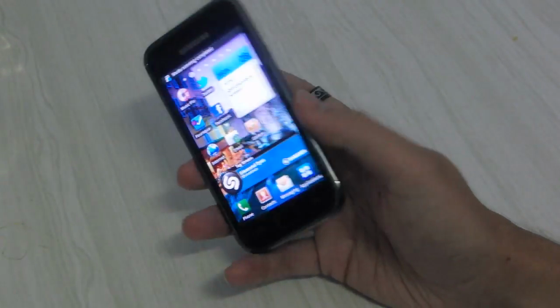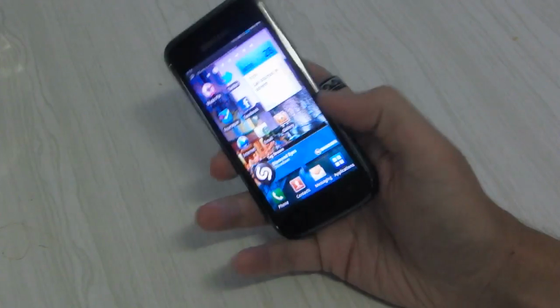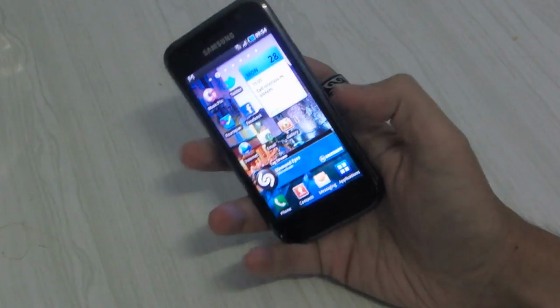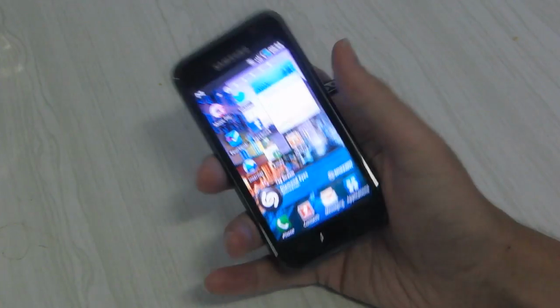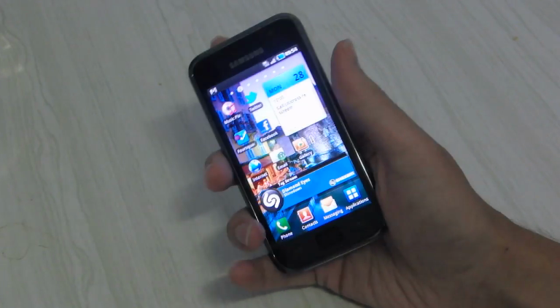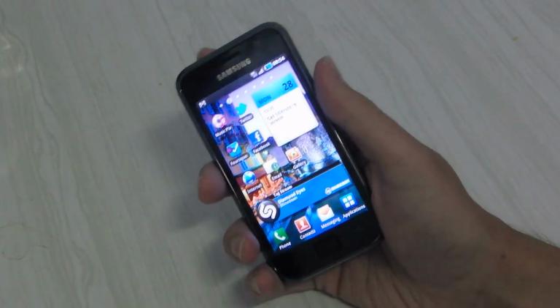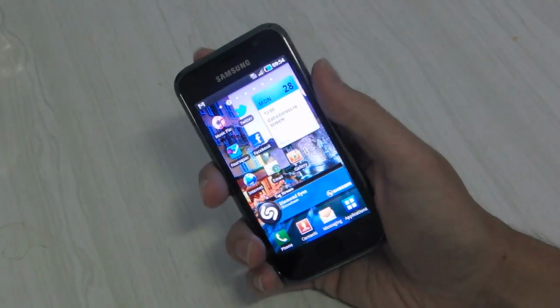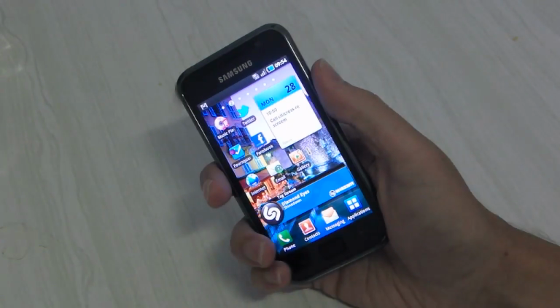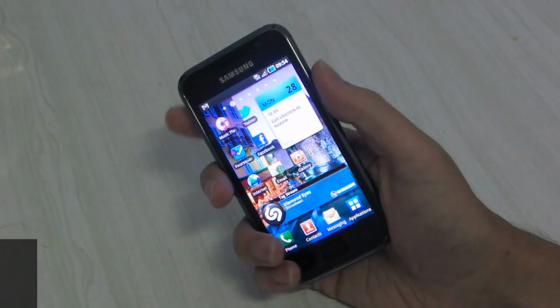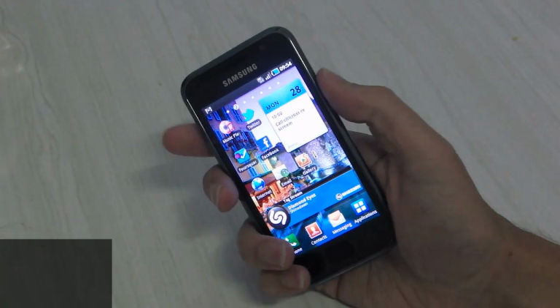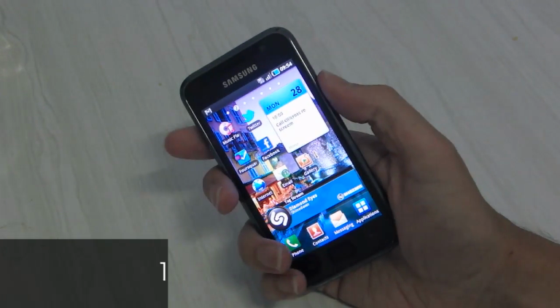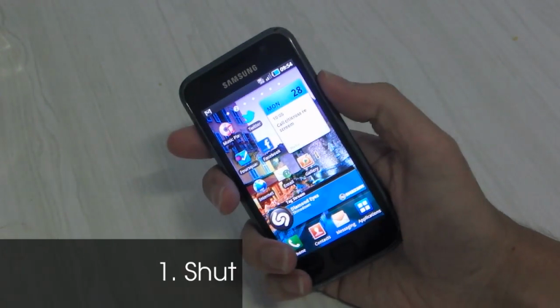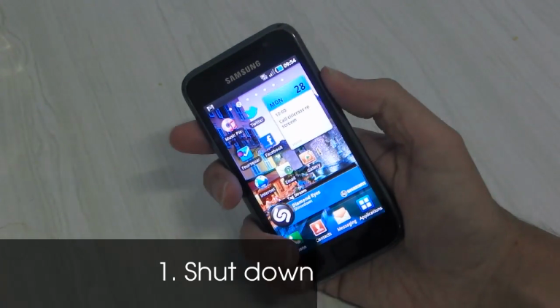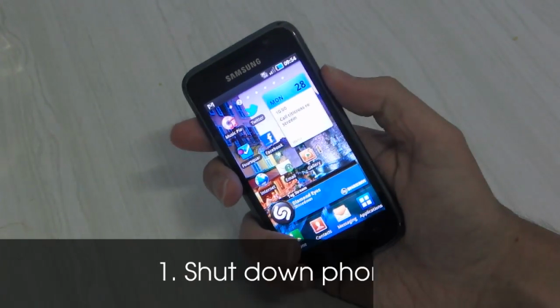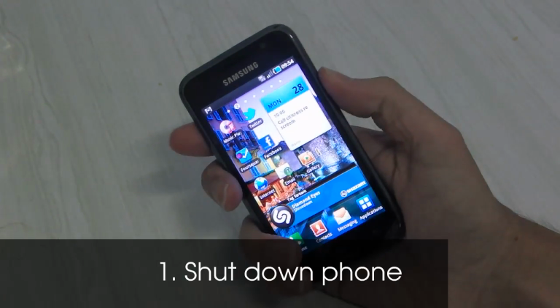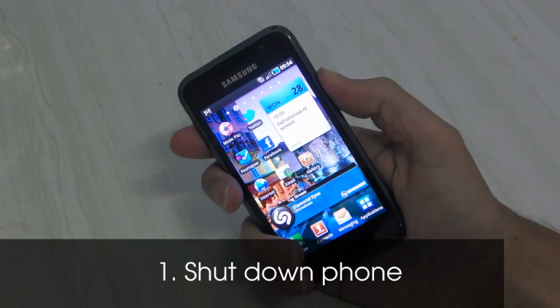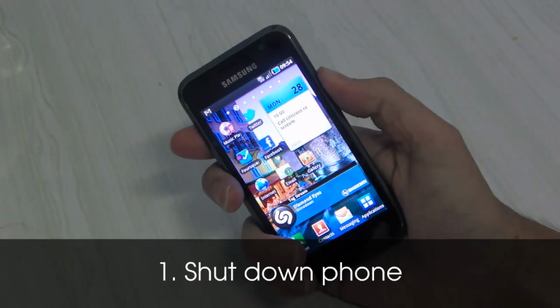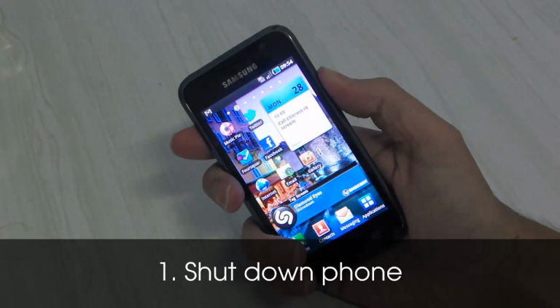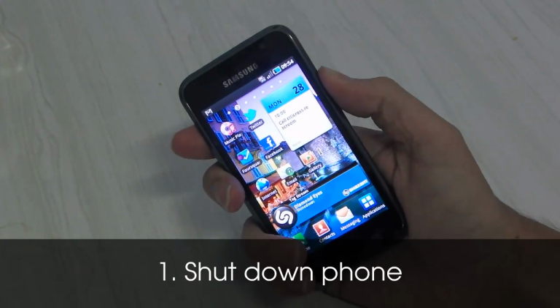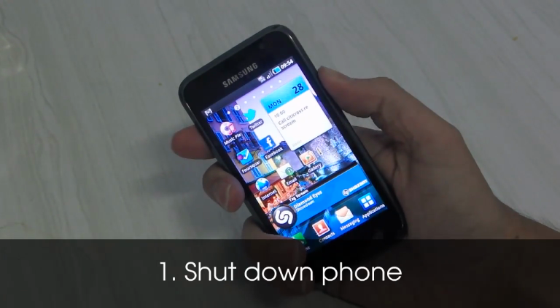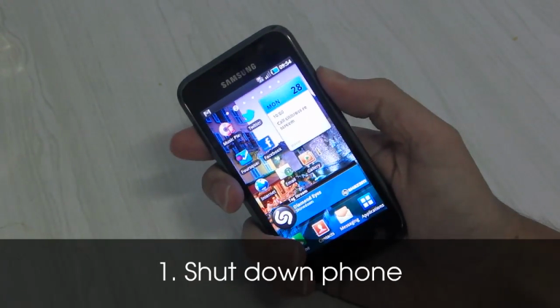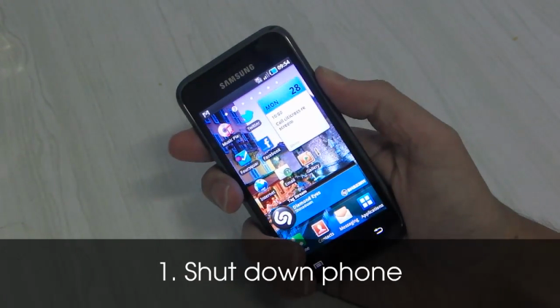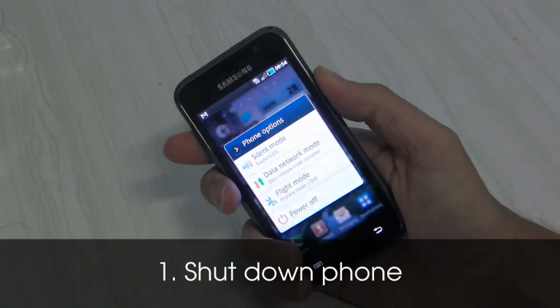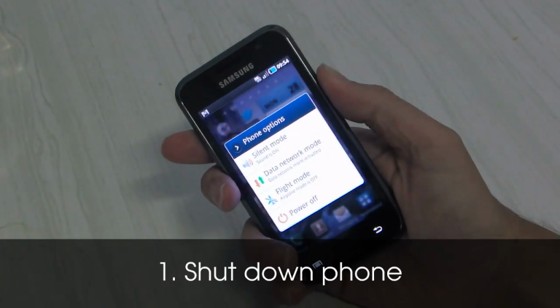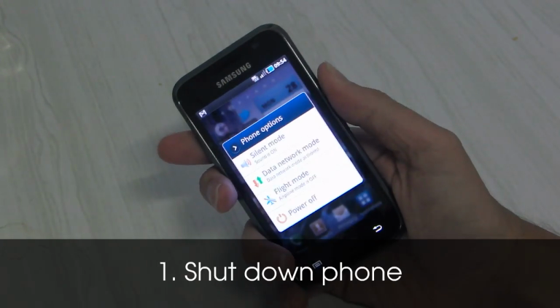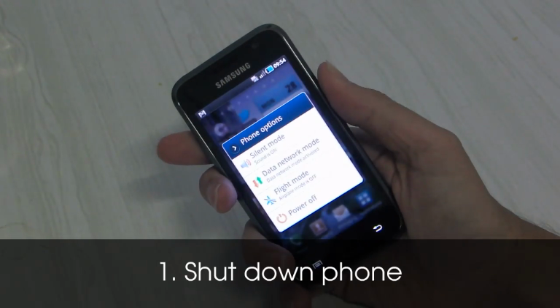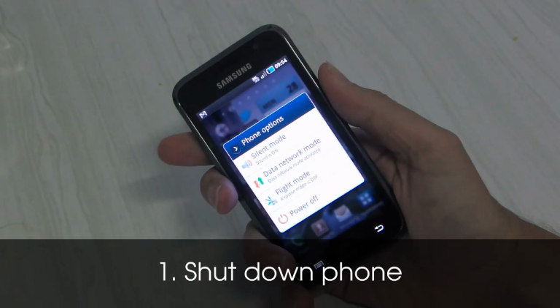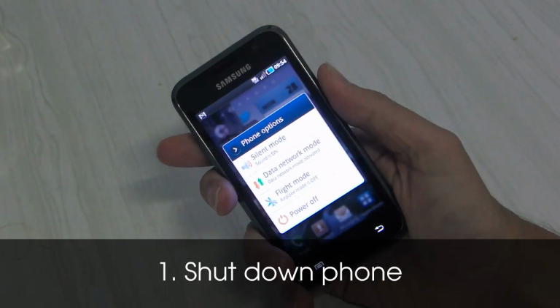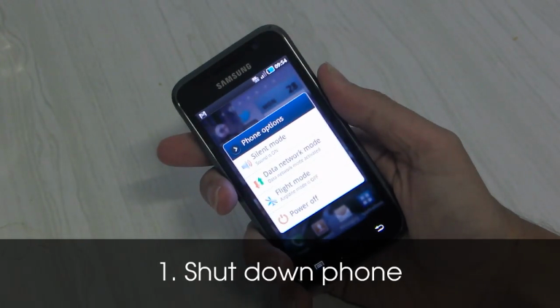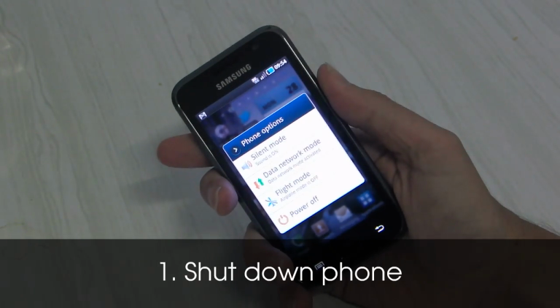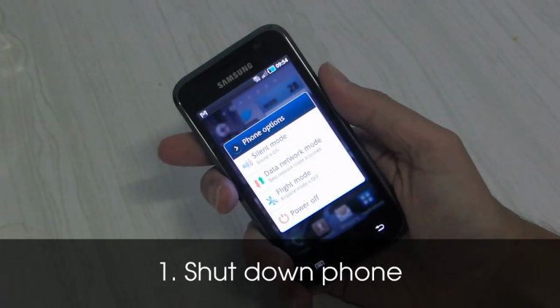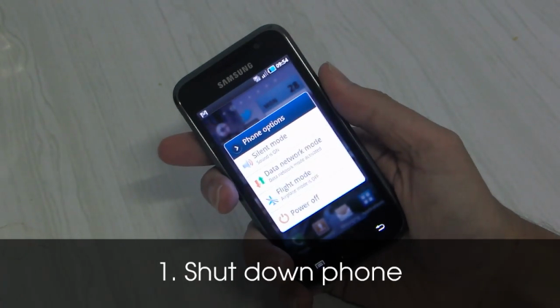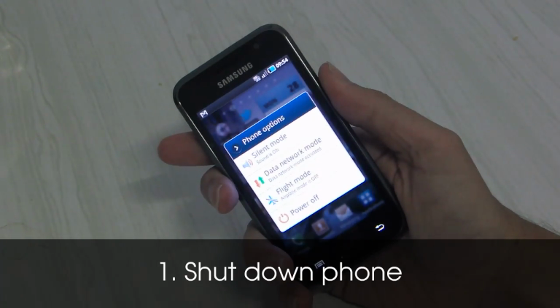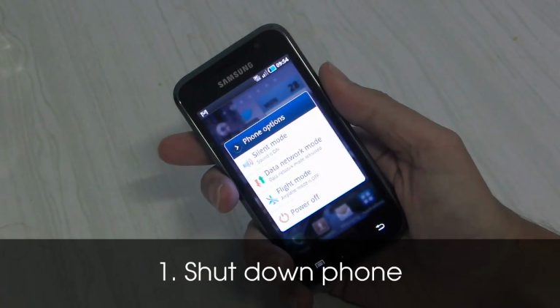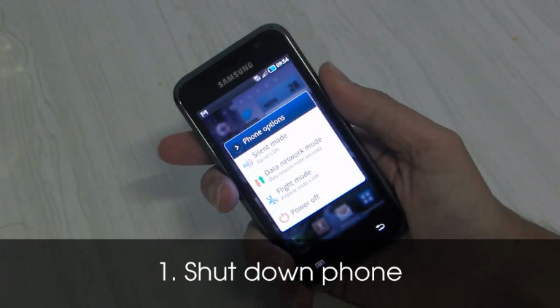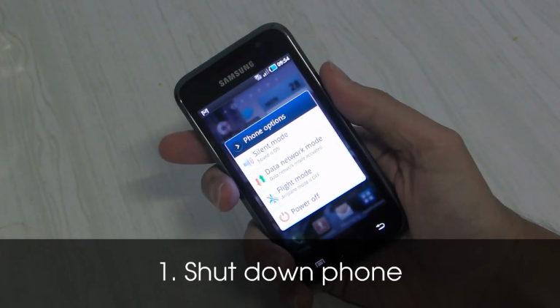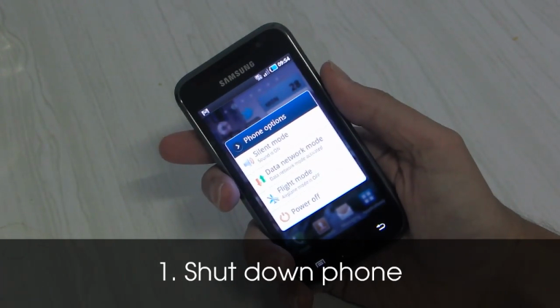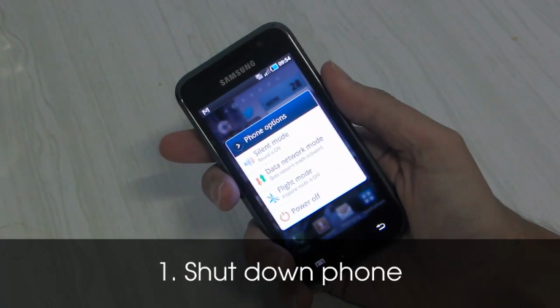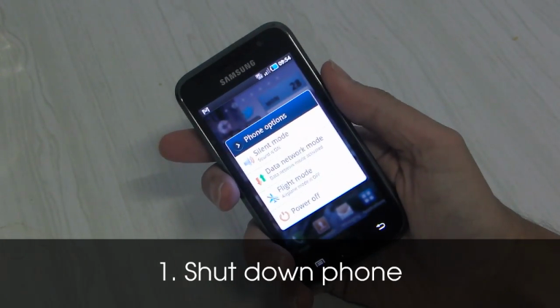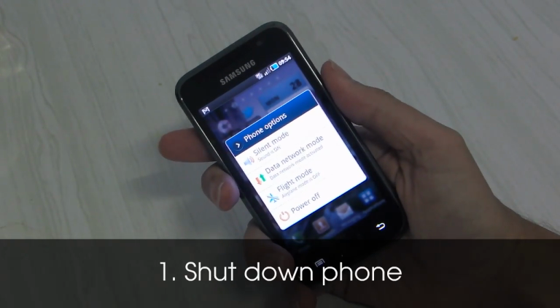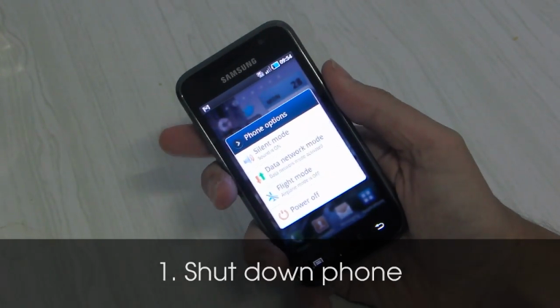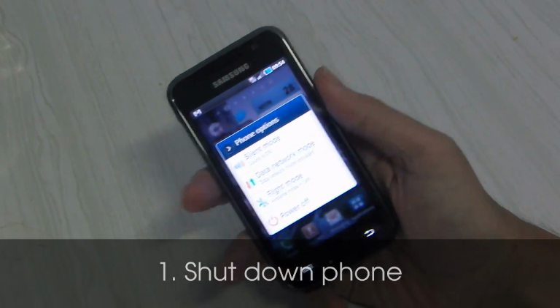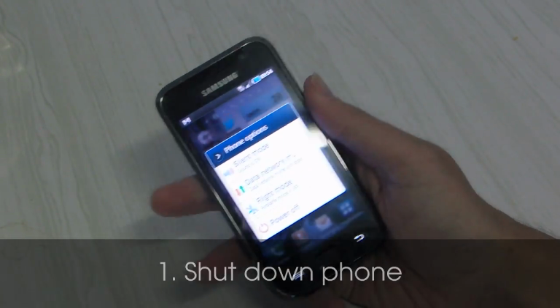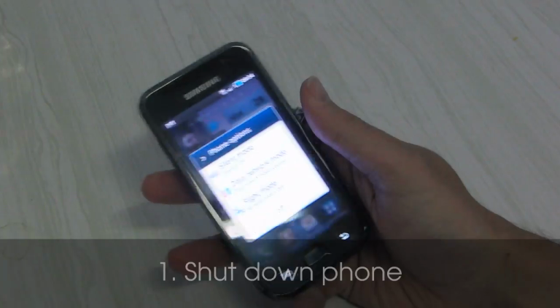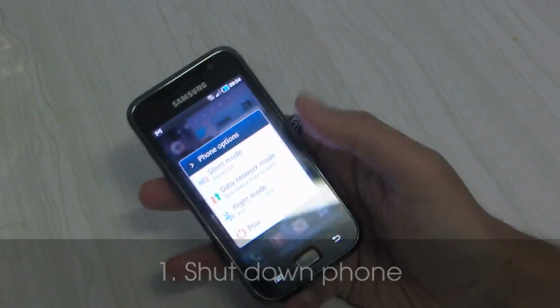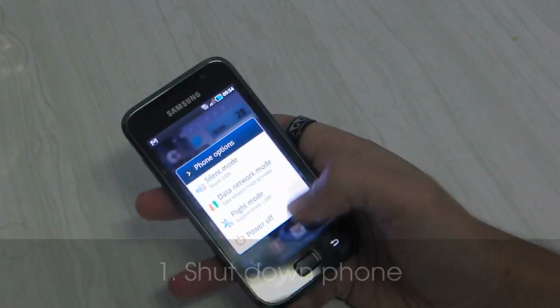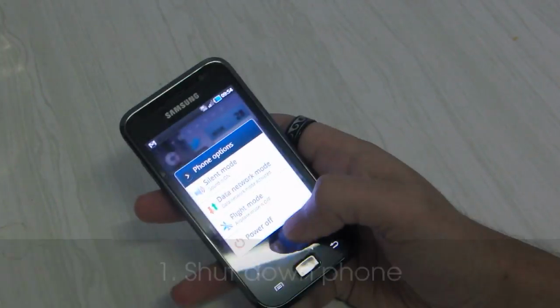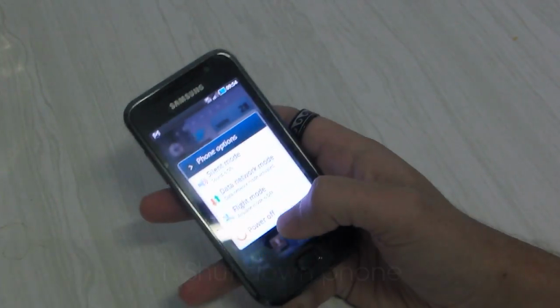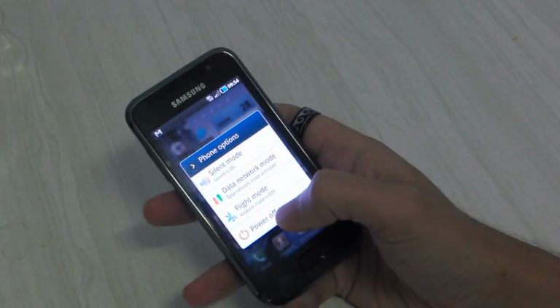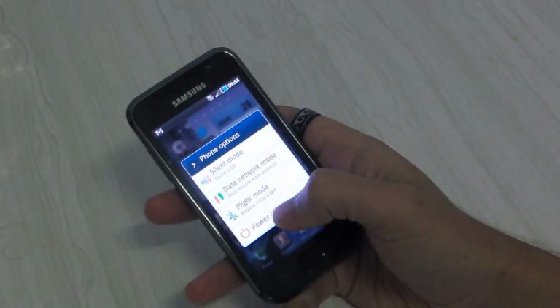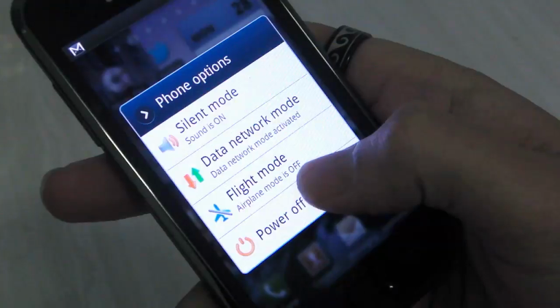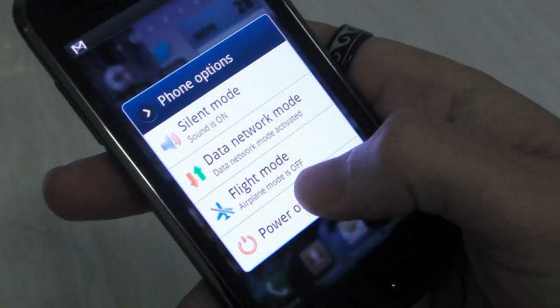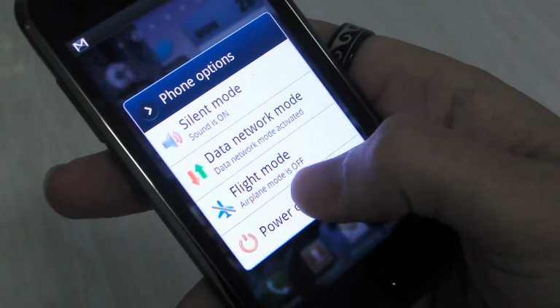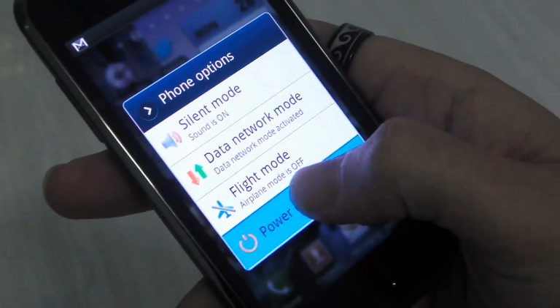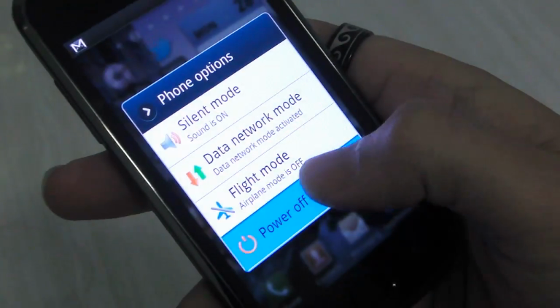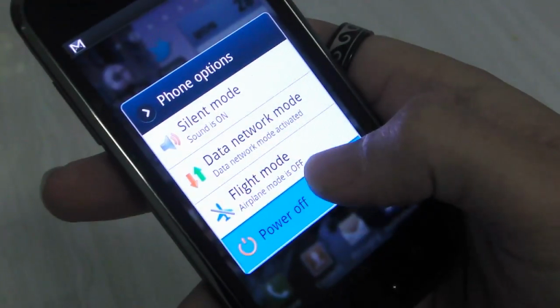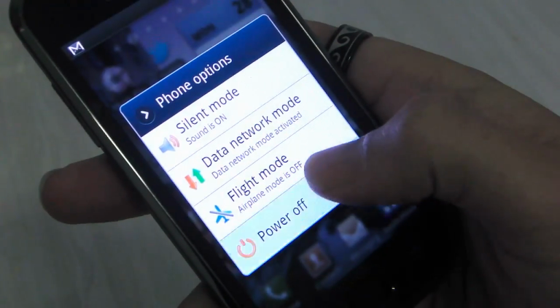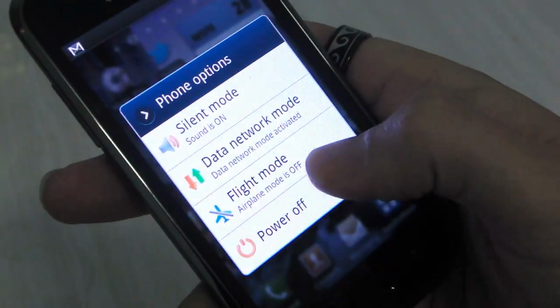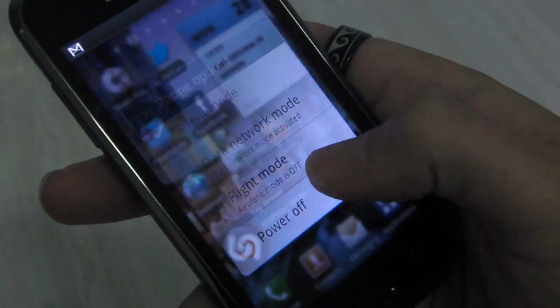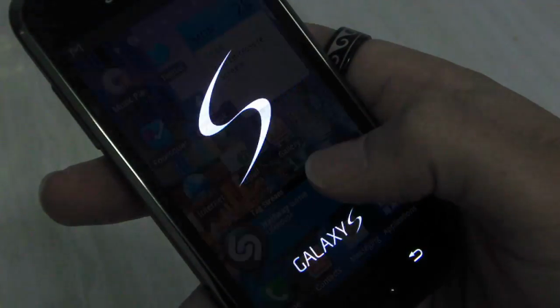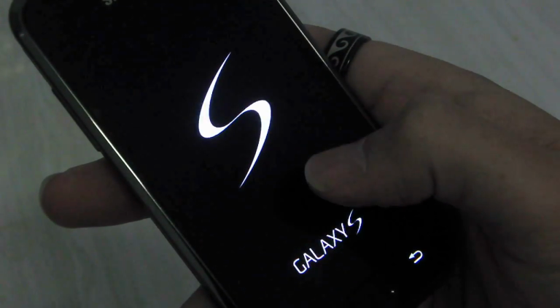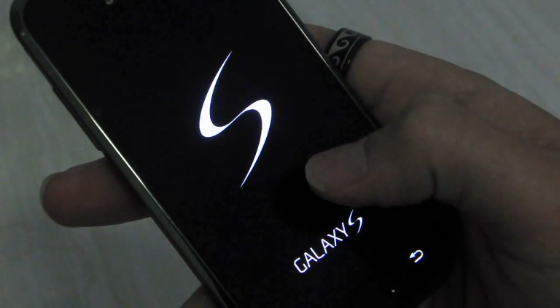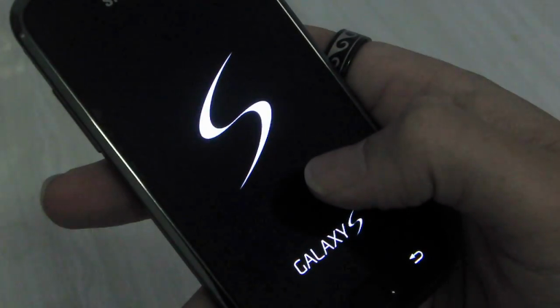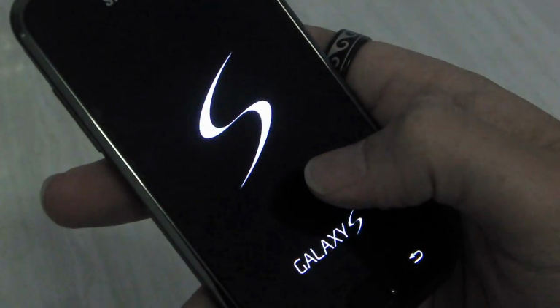So the first step is simply to power down the phone. Hit the button on the side there, then power off.